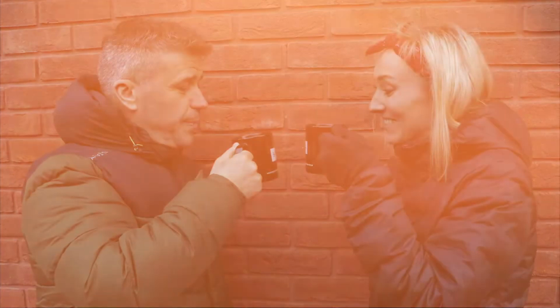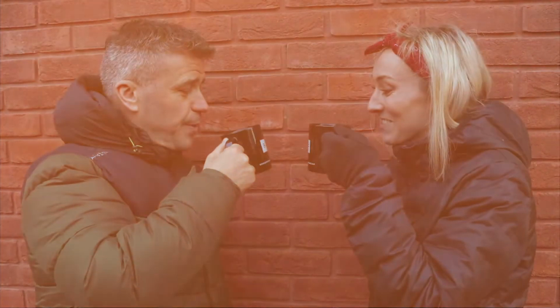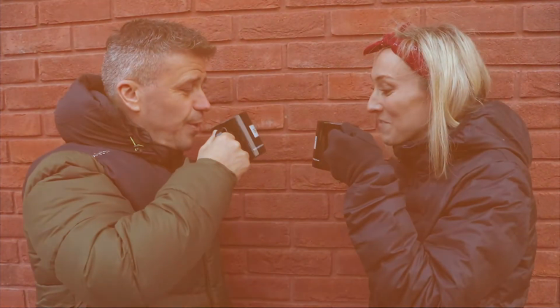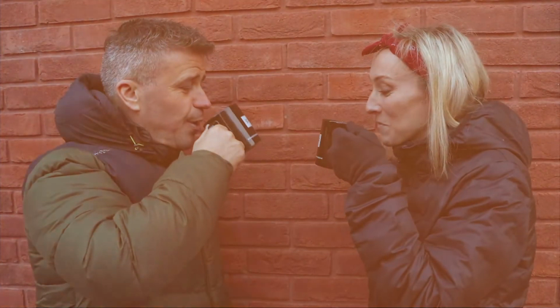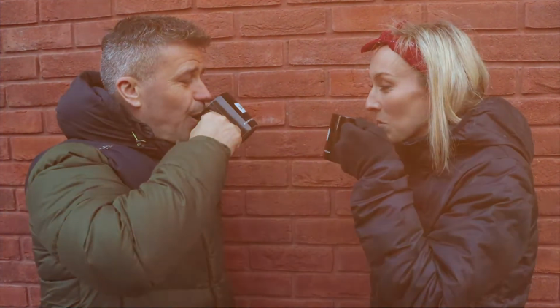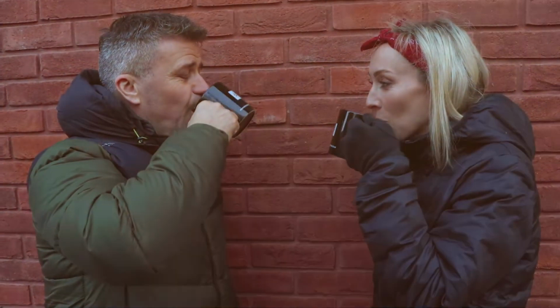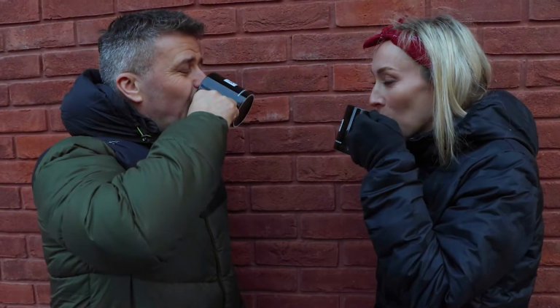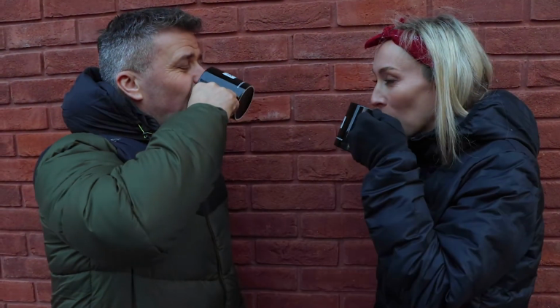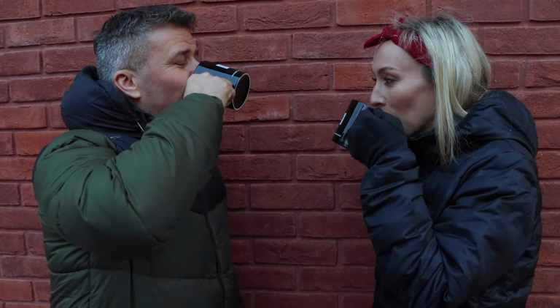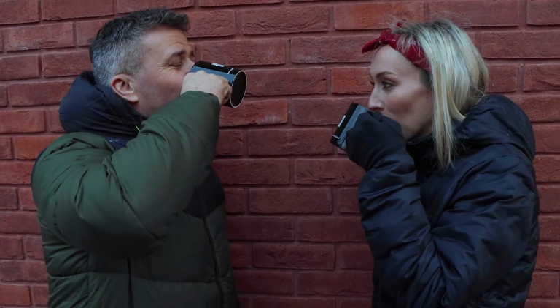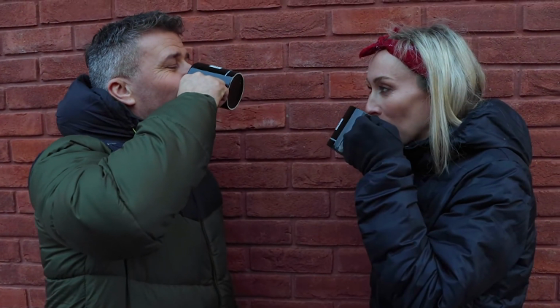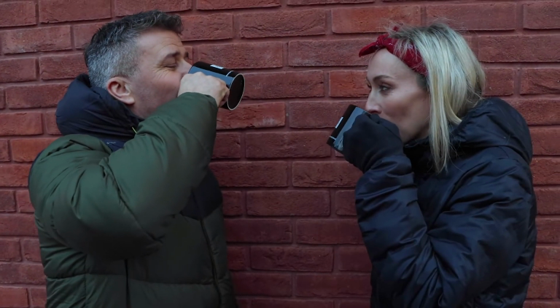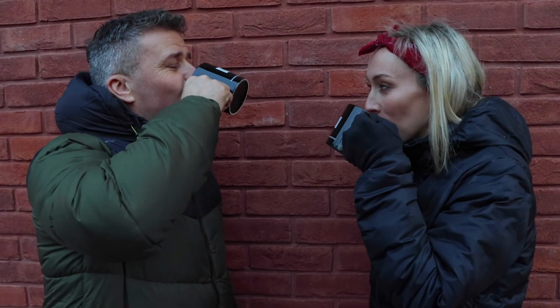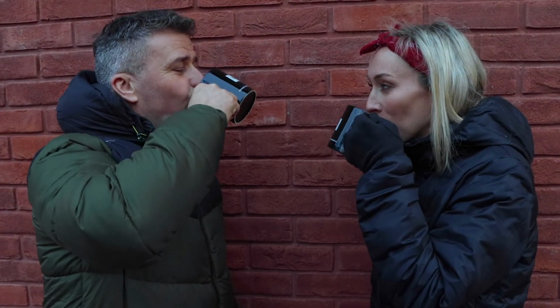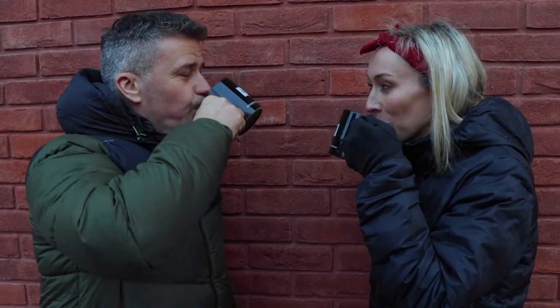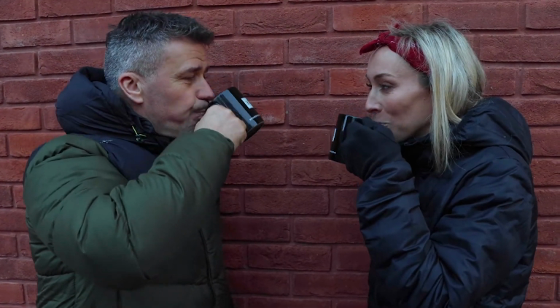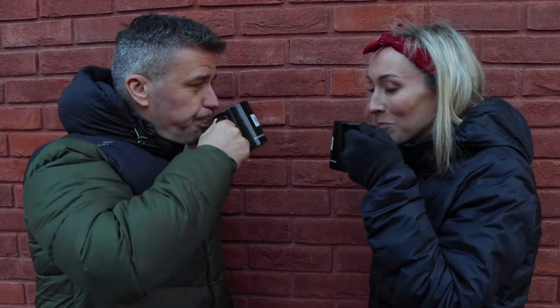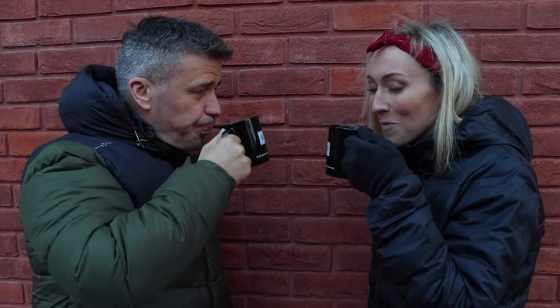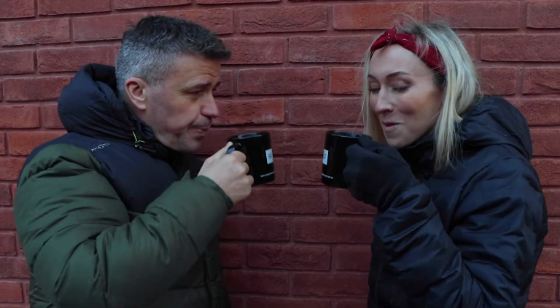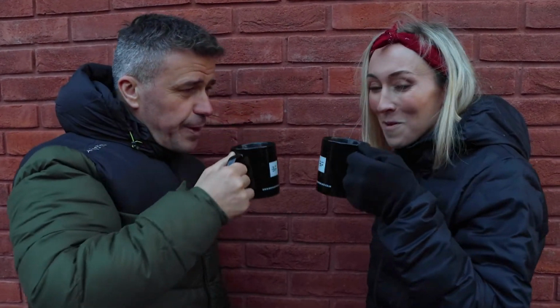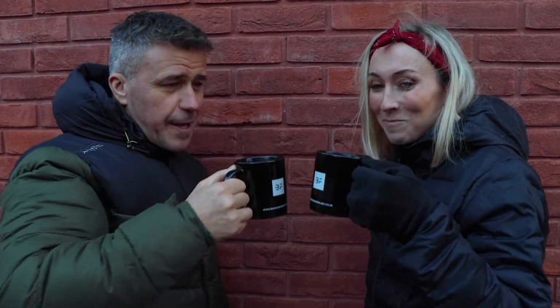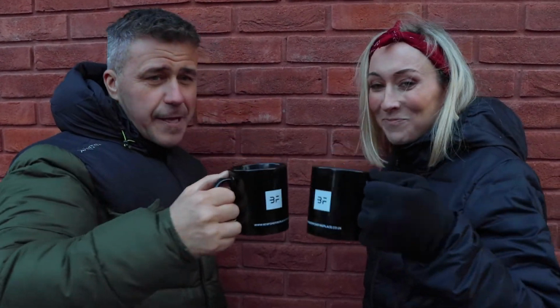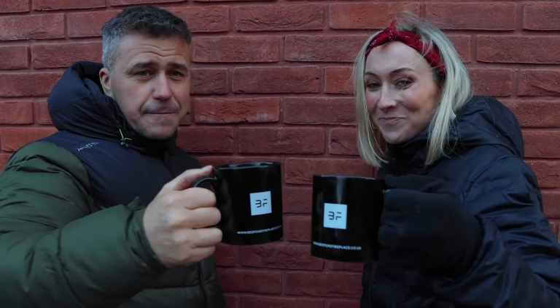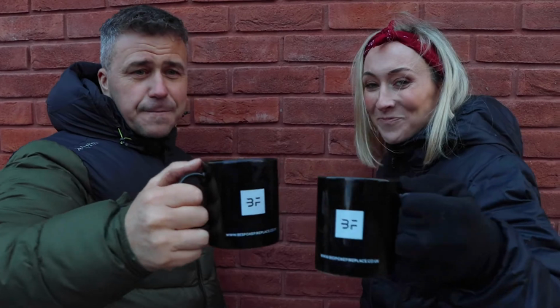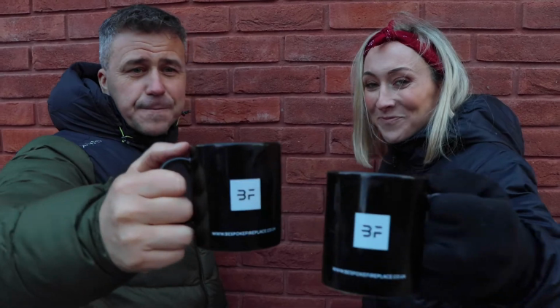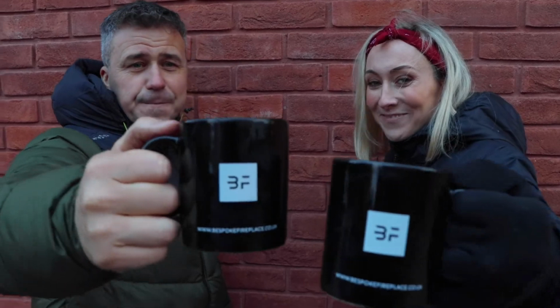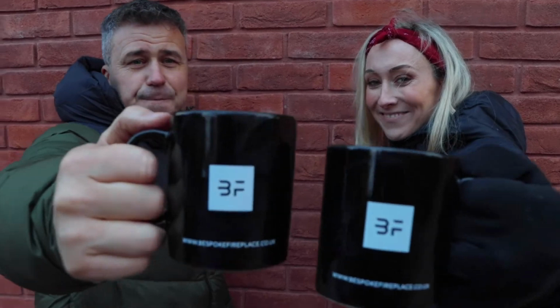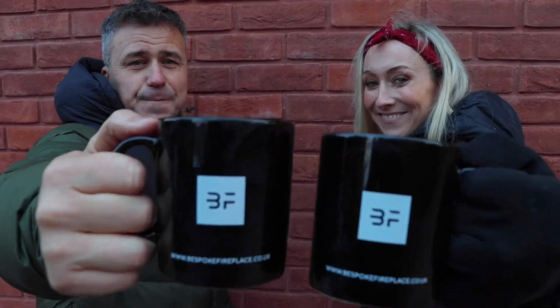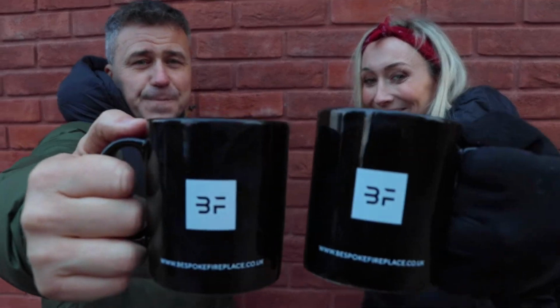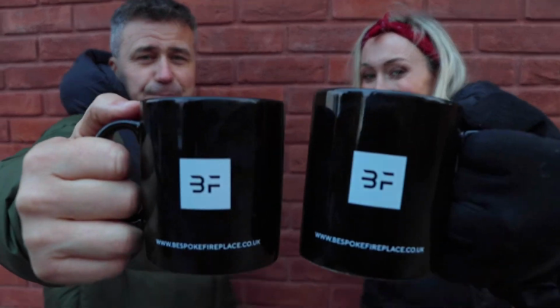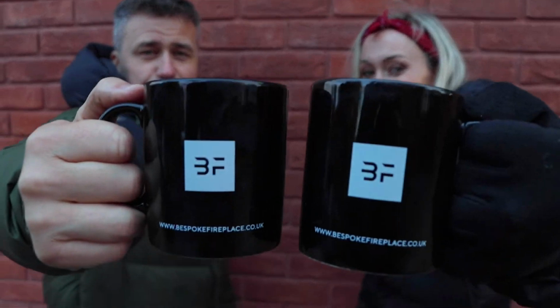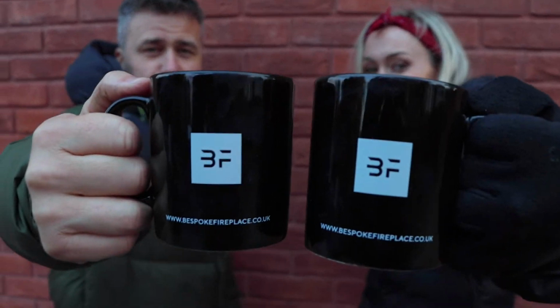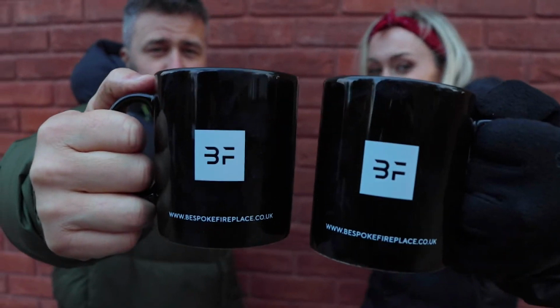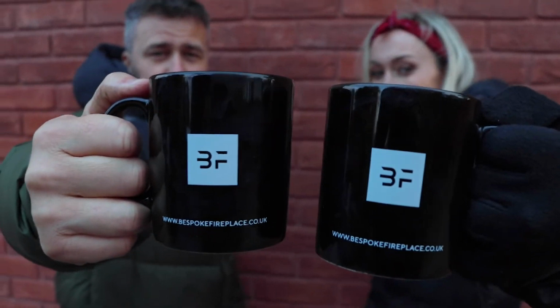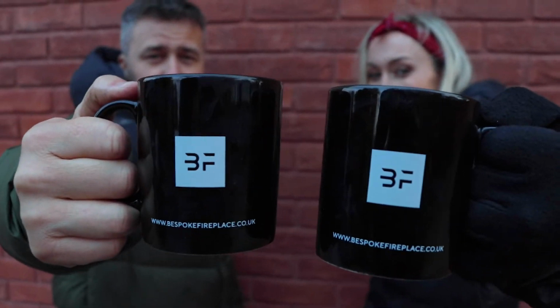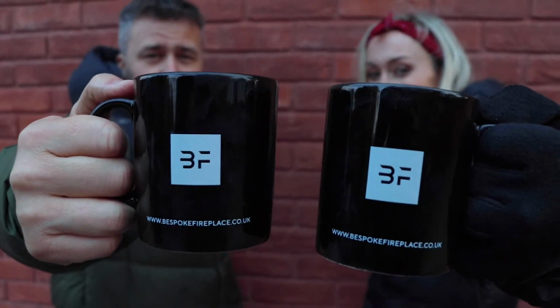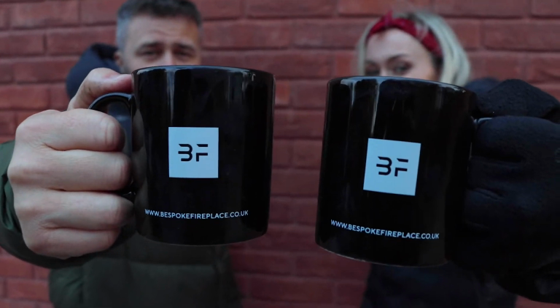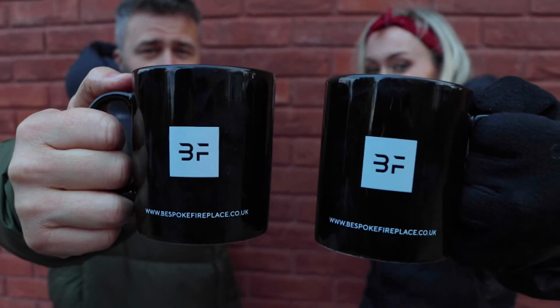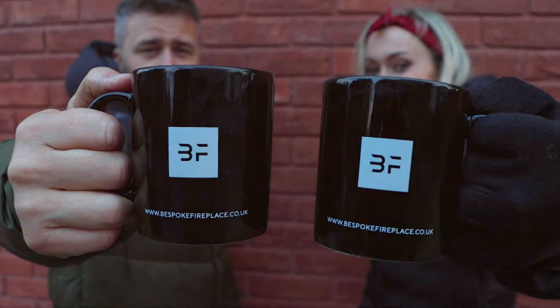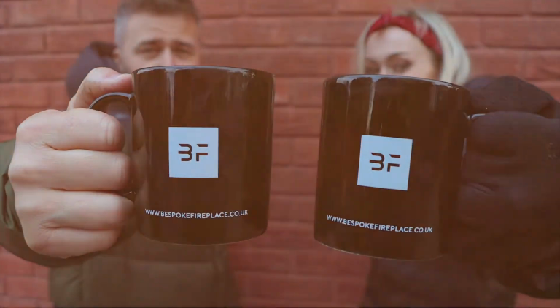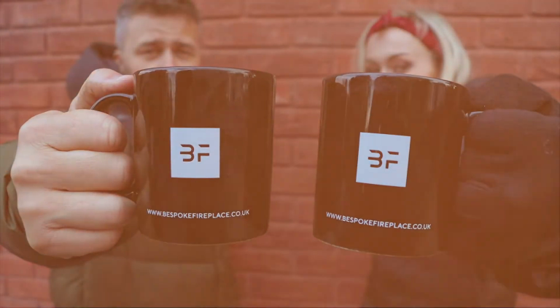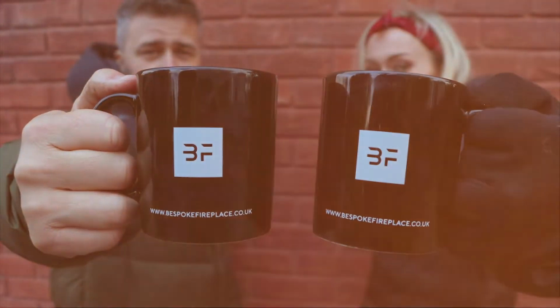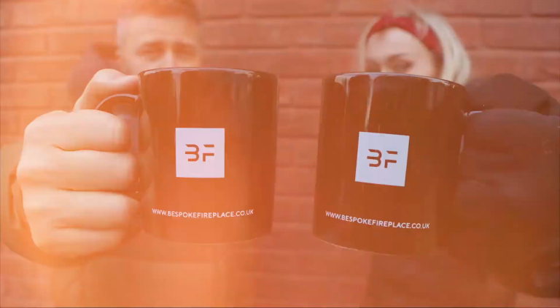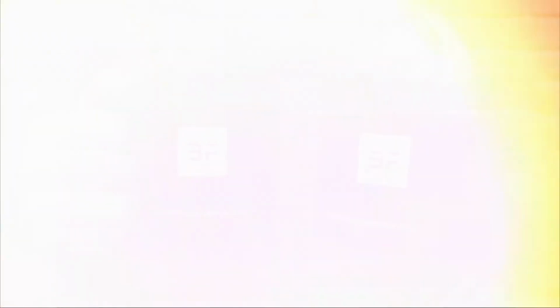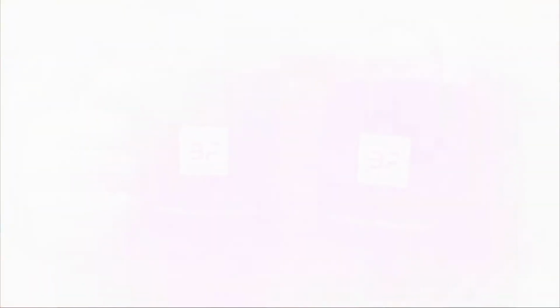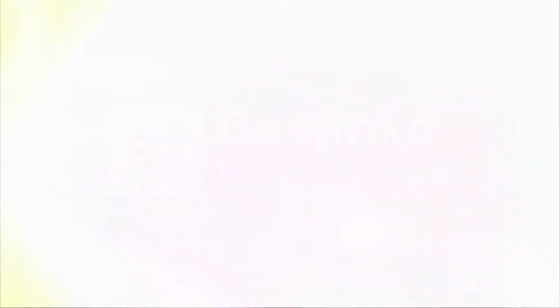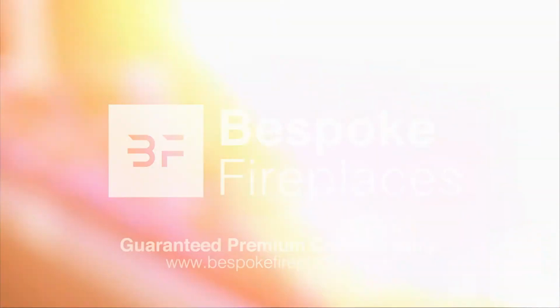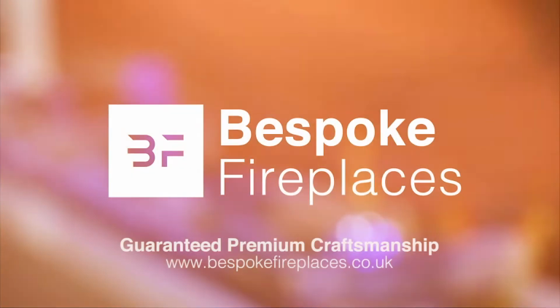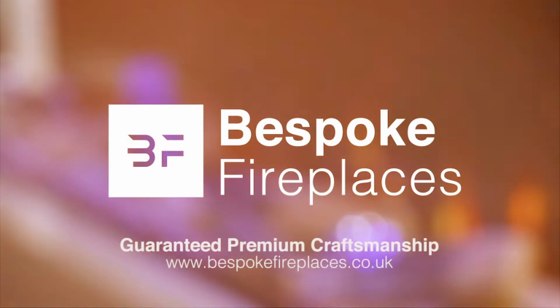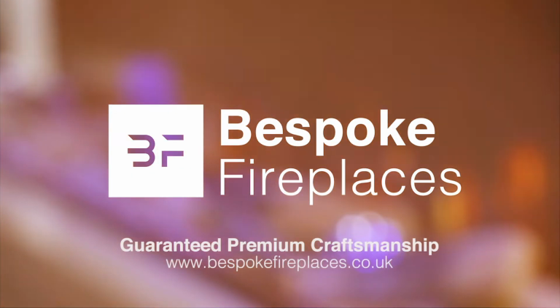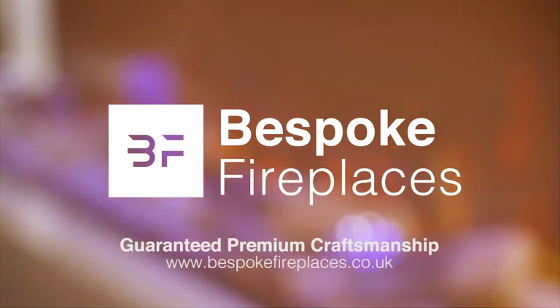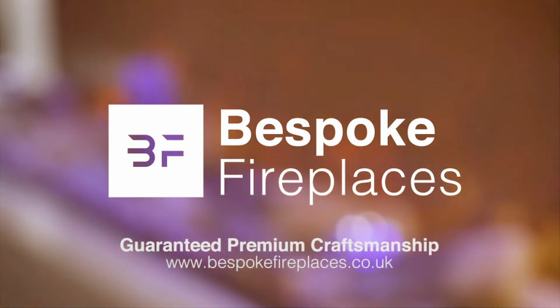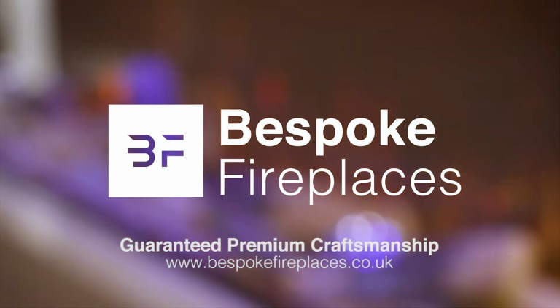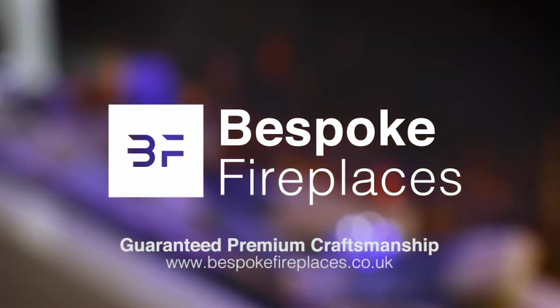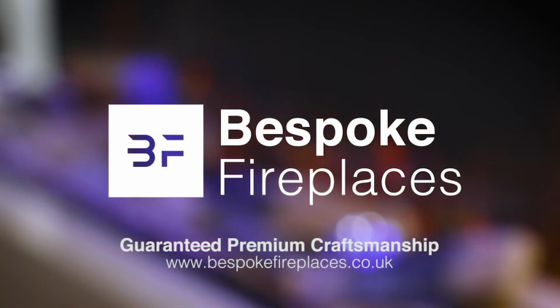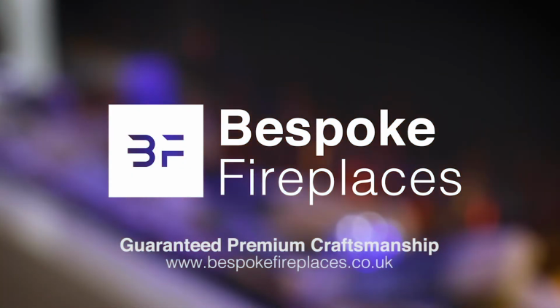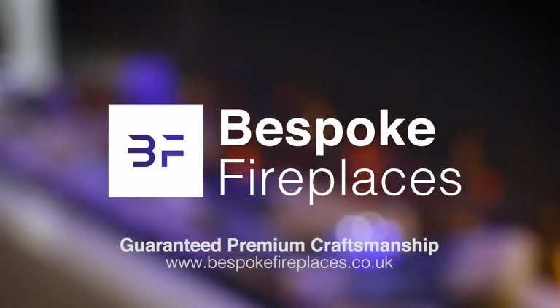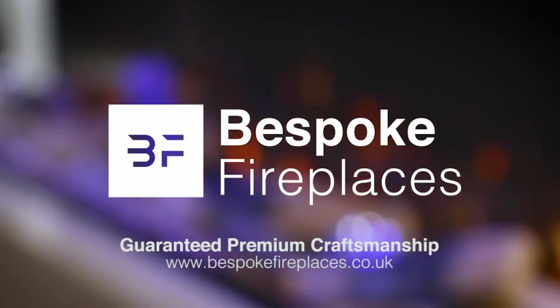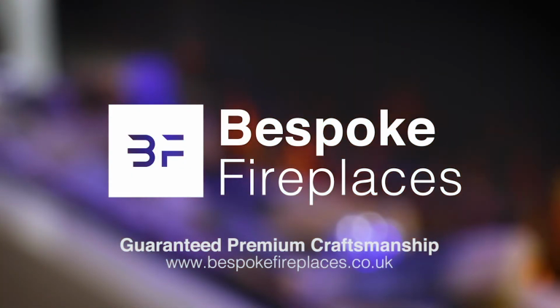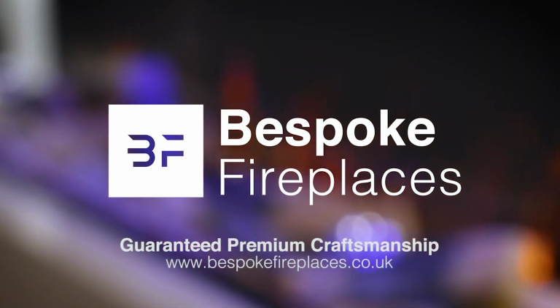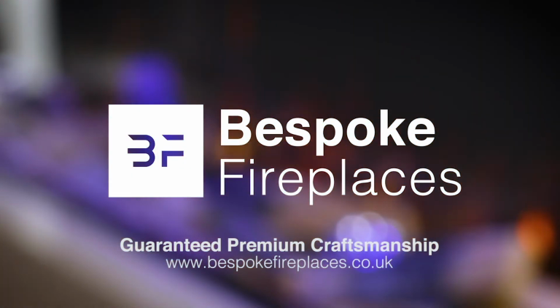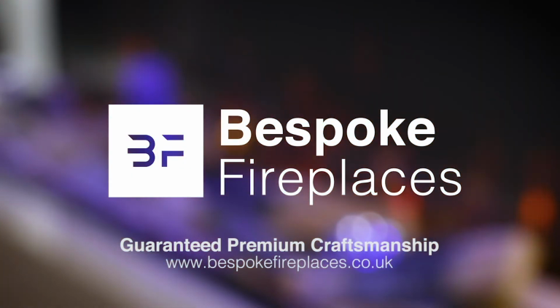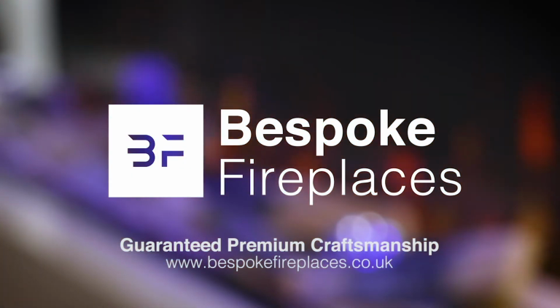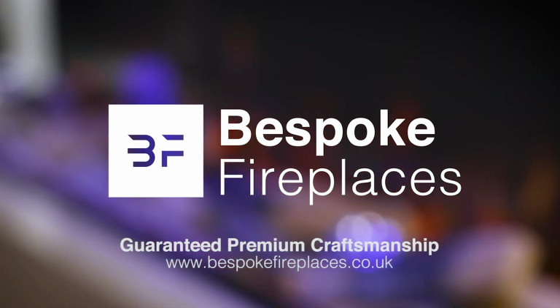If you're looking for the perfect fireplace to complete your home, do what Laura and I did — visit the website and order yours today.